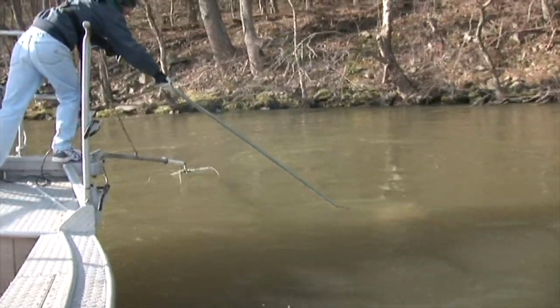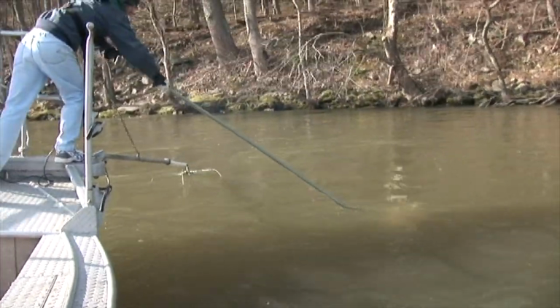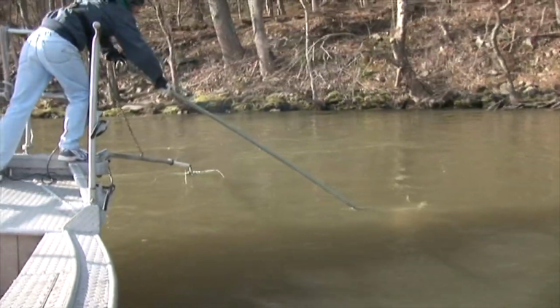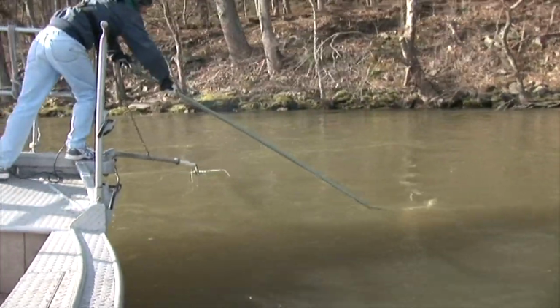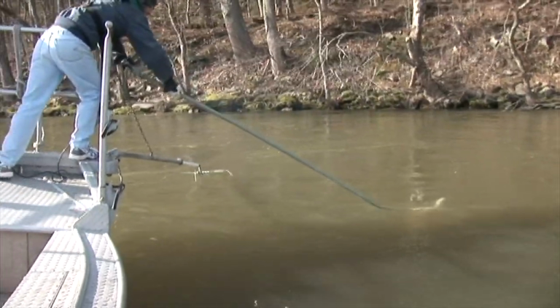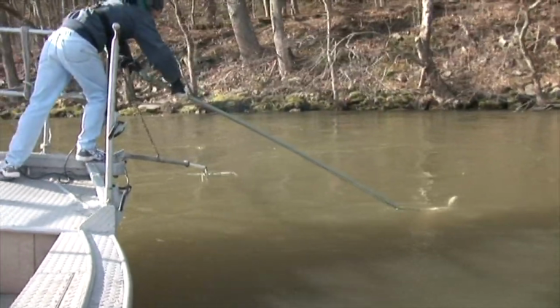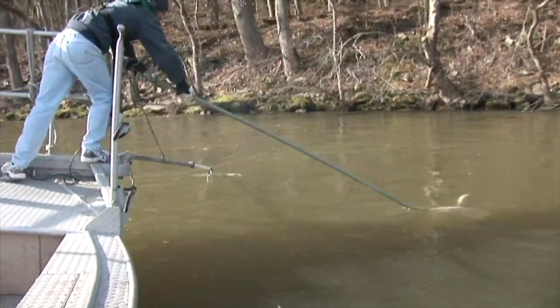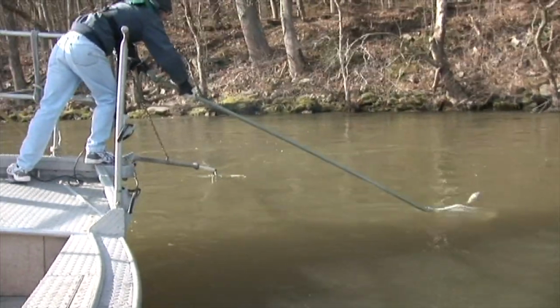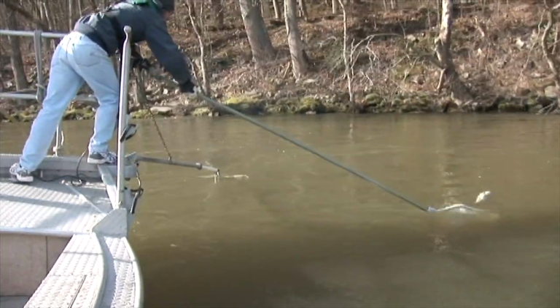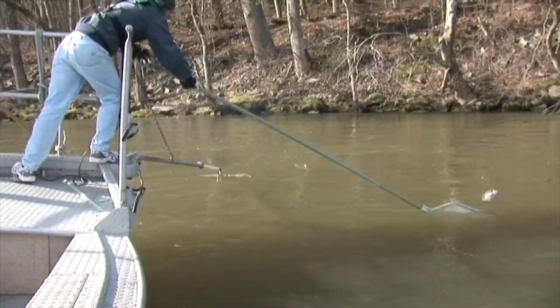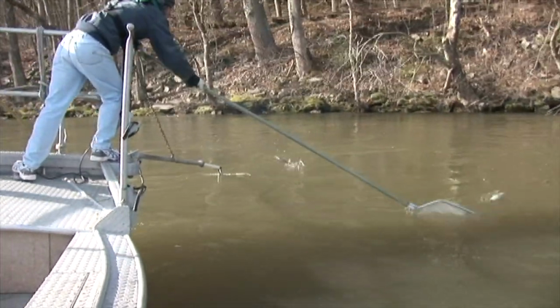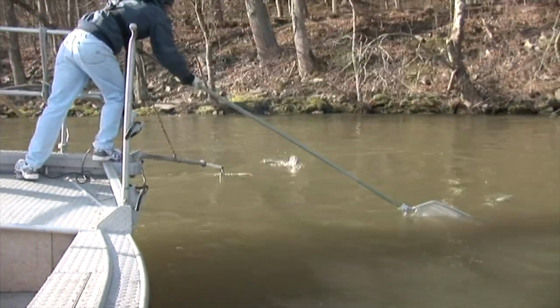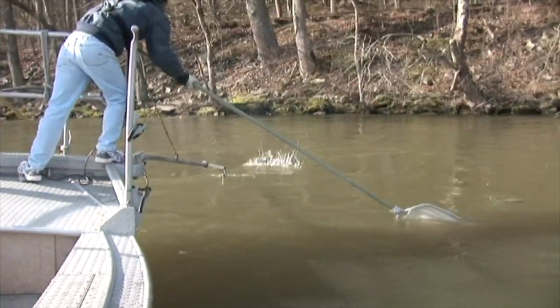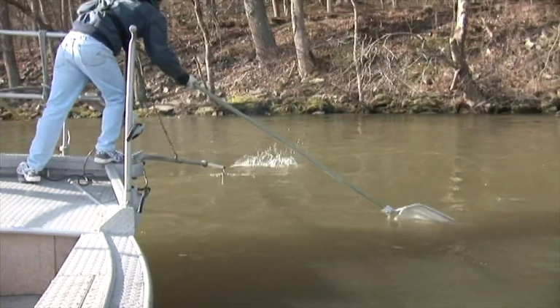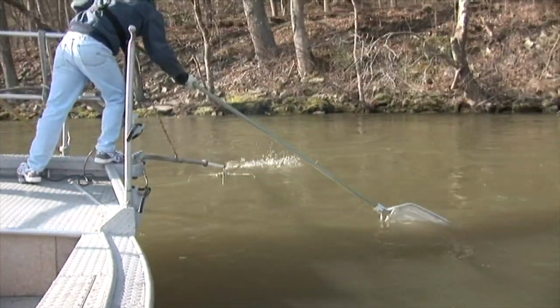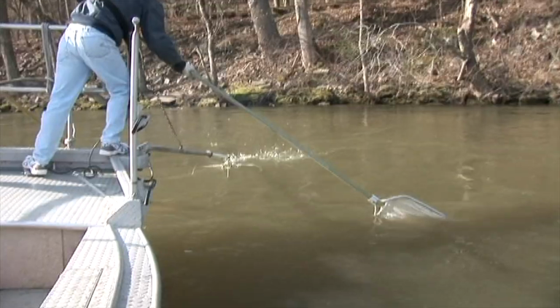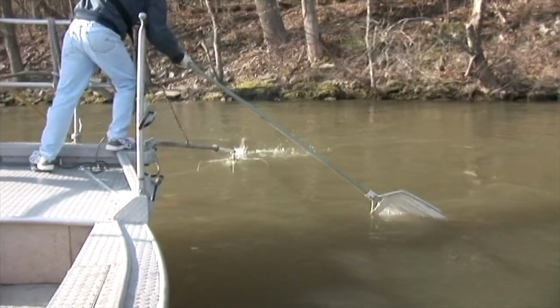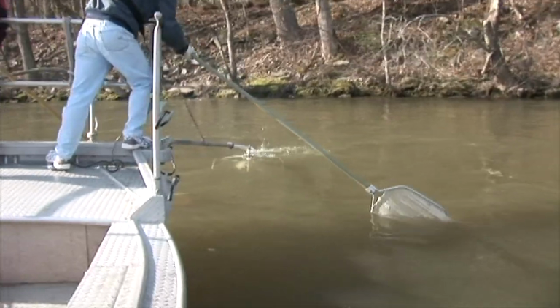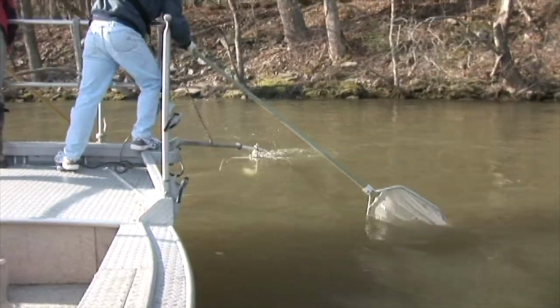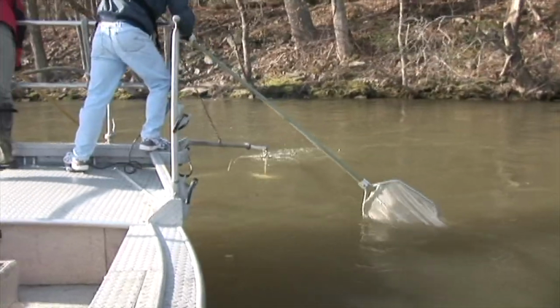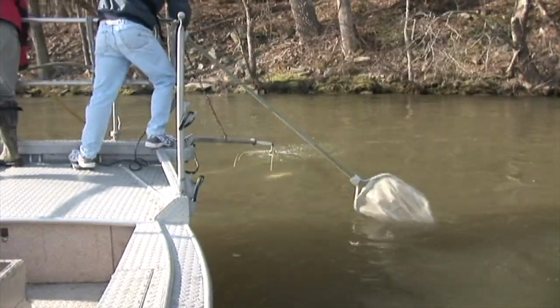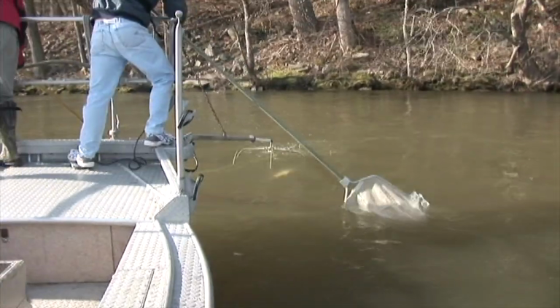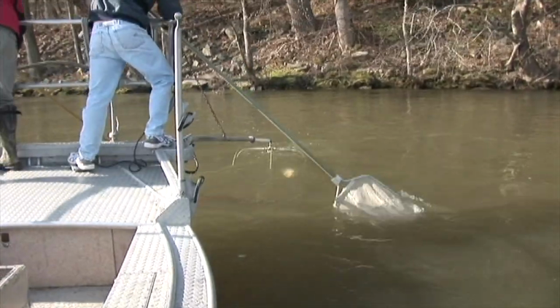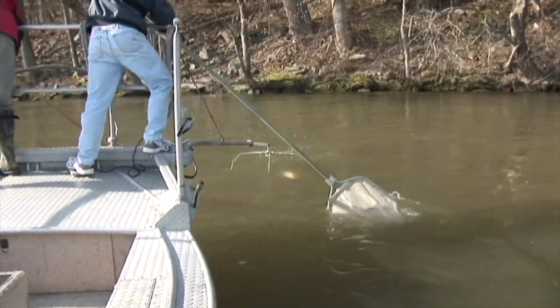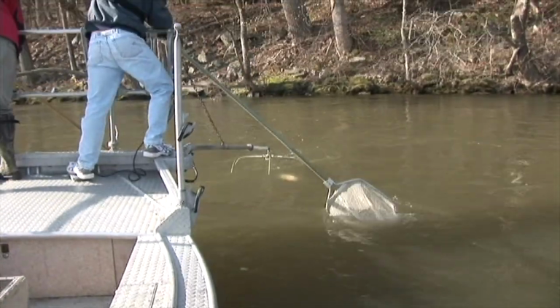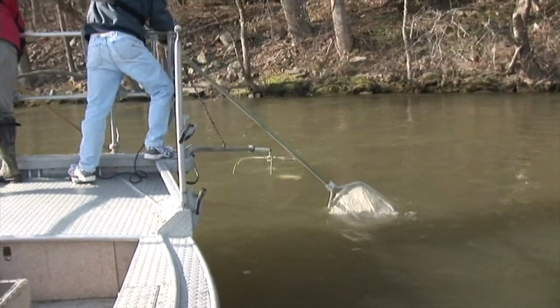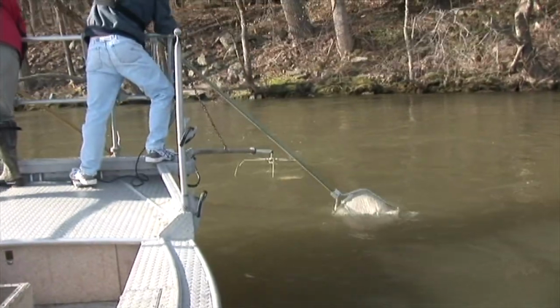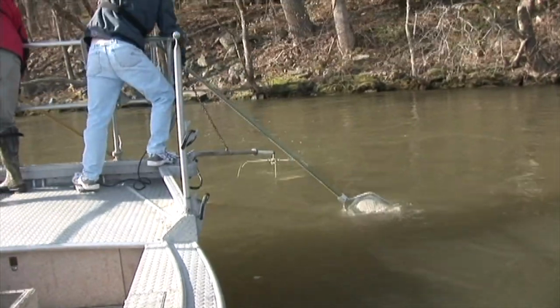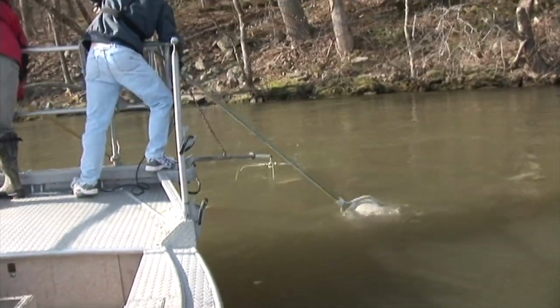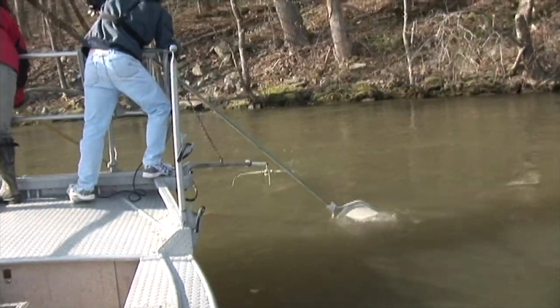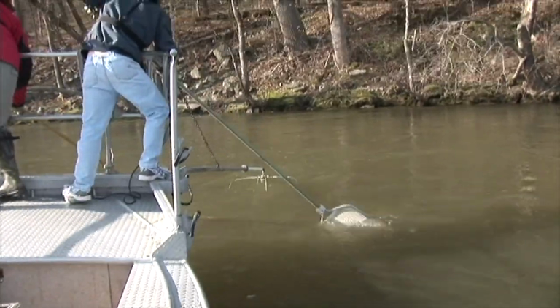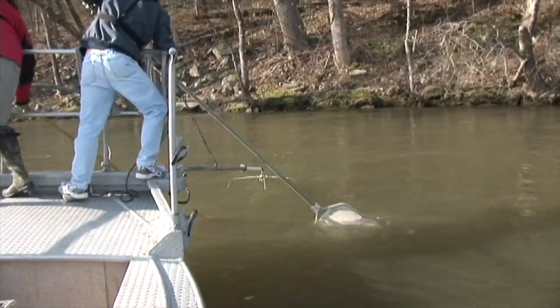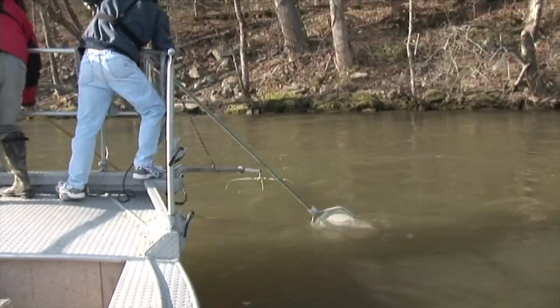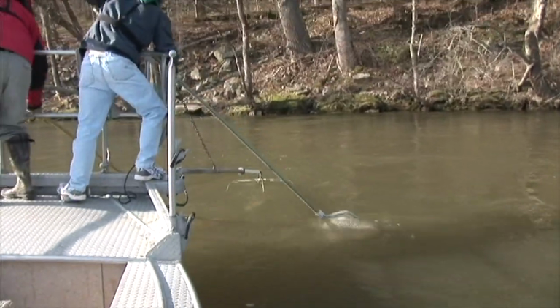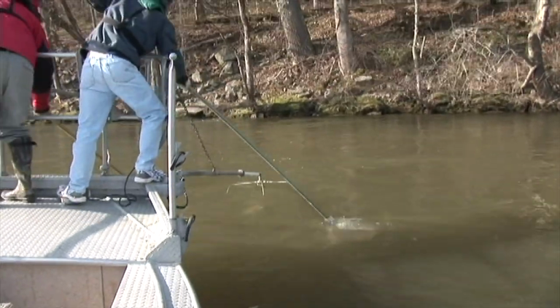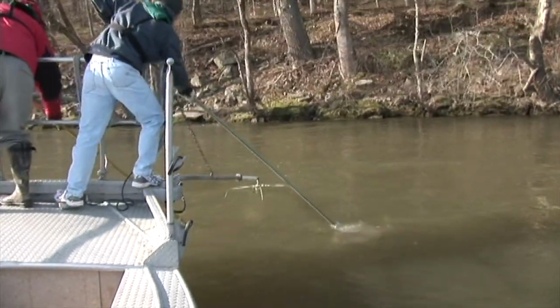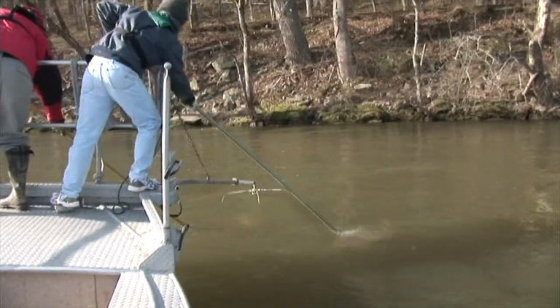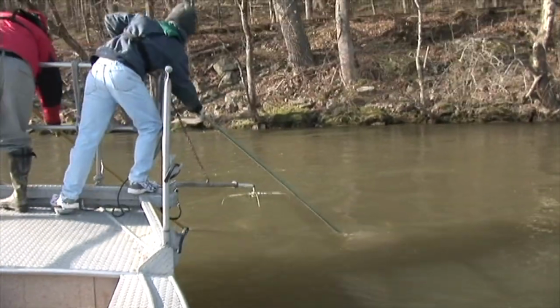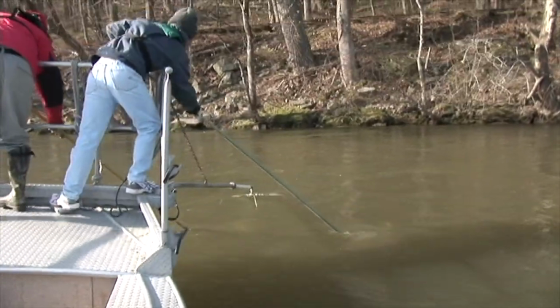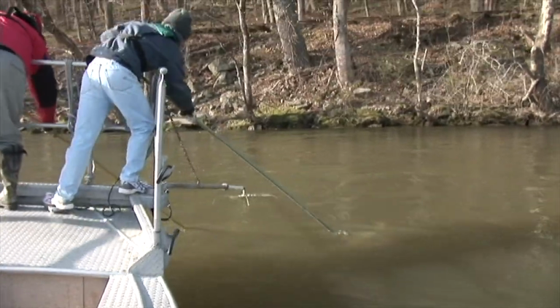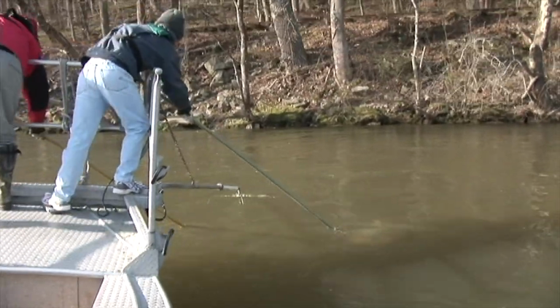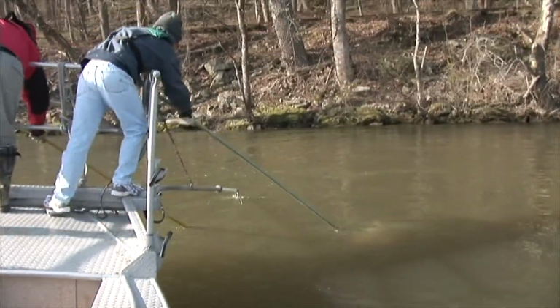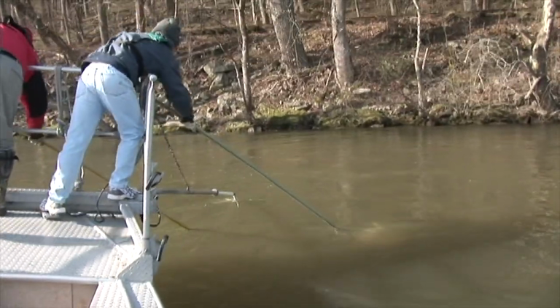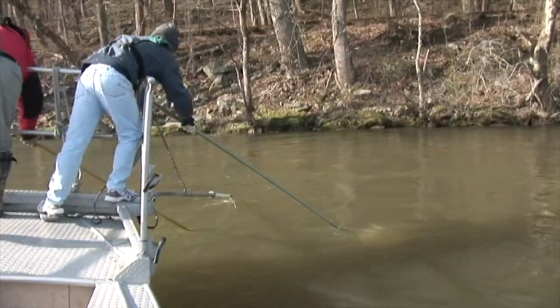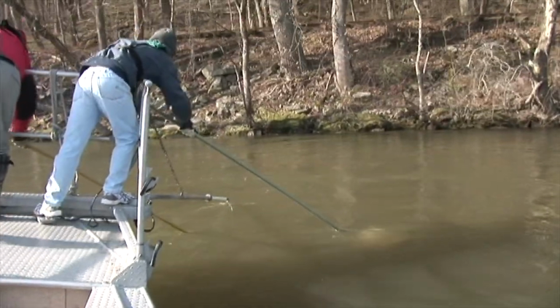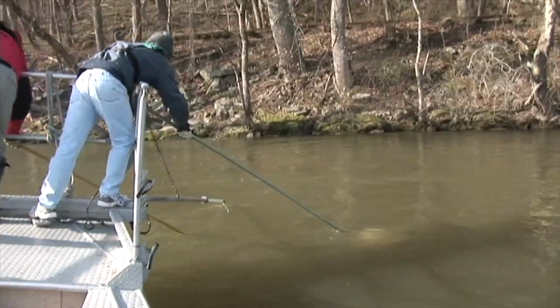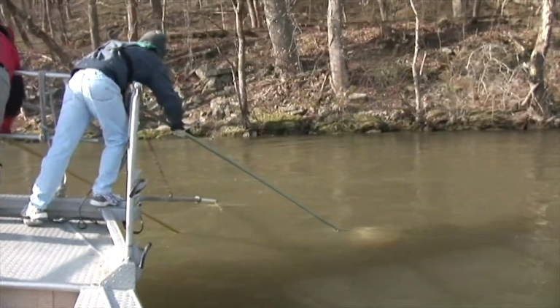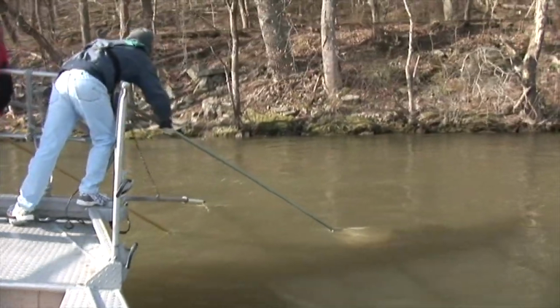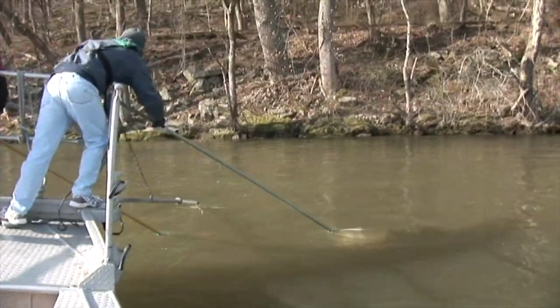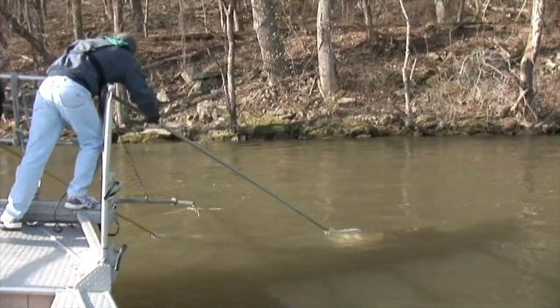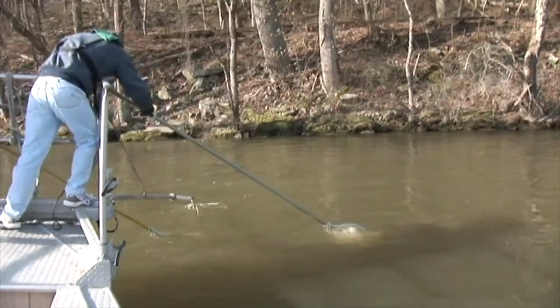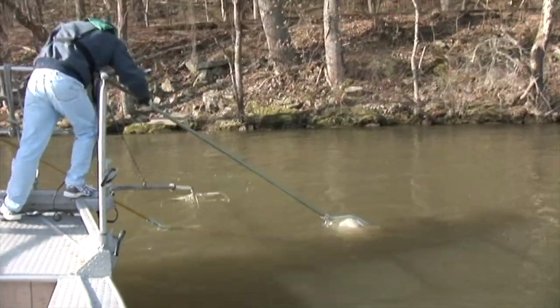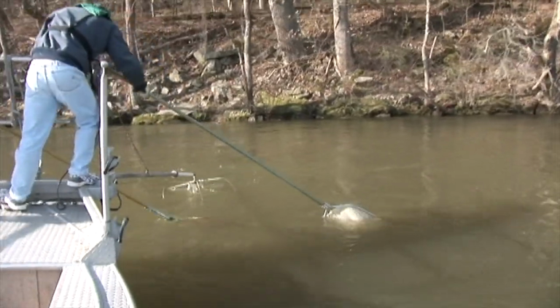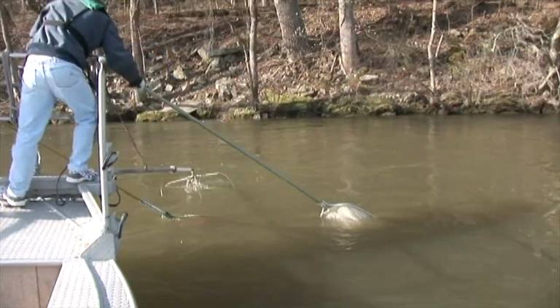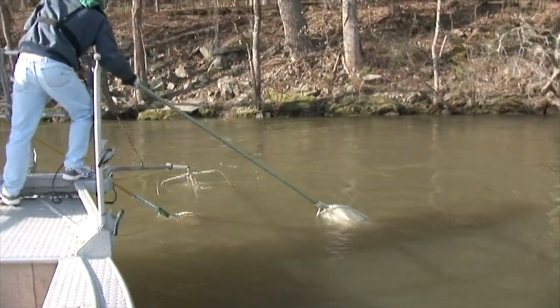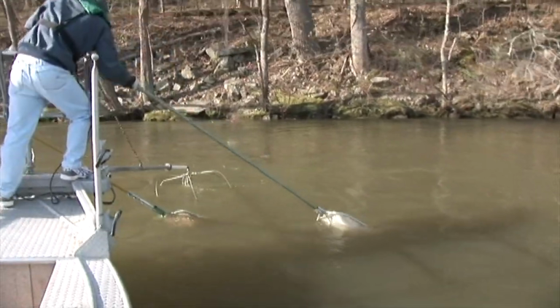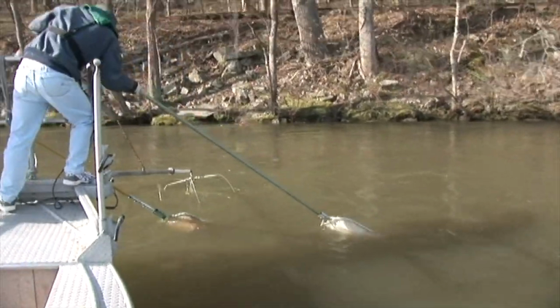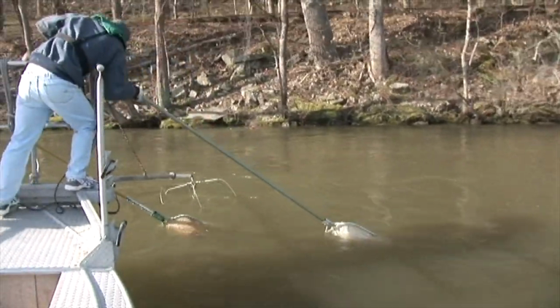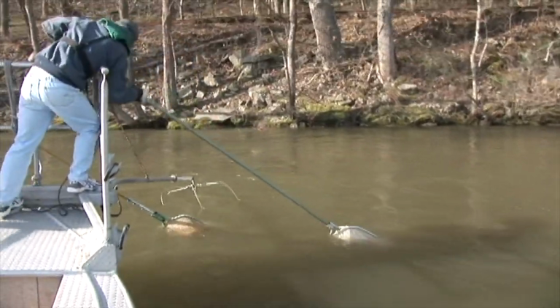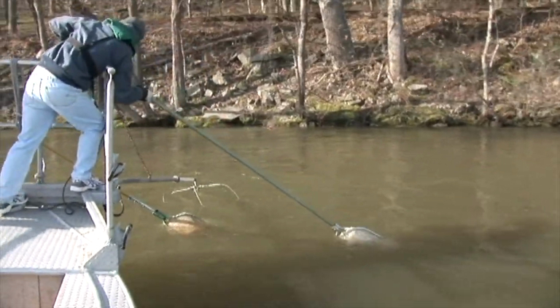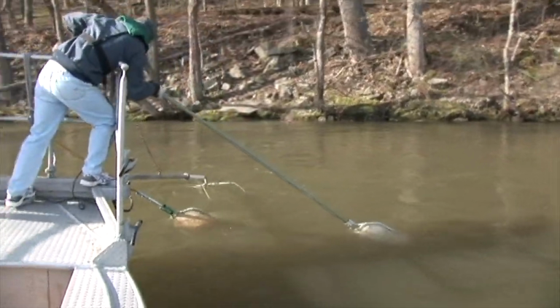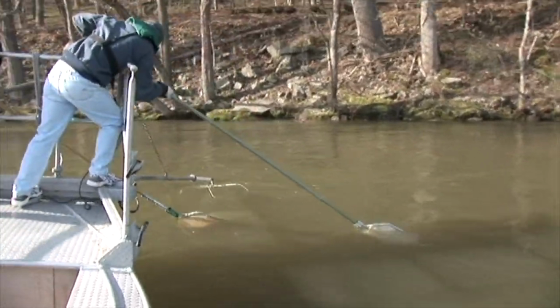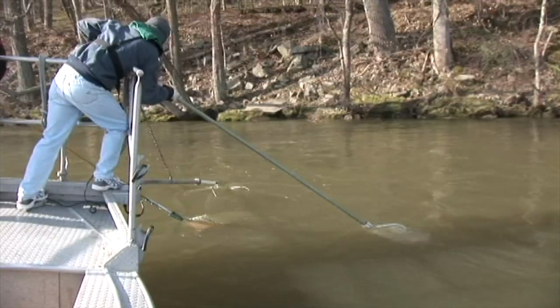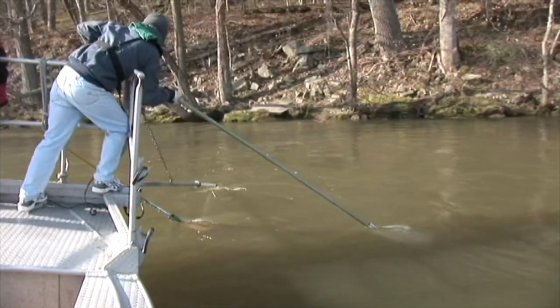There you can see the fish in the water. He's inside the electric field. It doesn't kill the fish, it just stuns them.